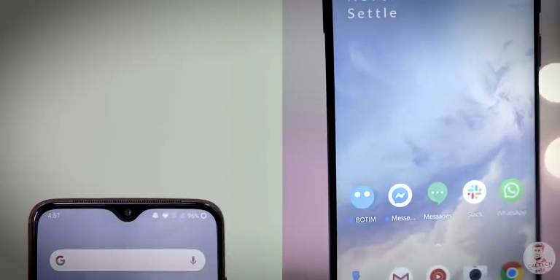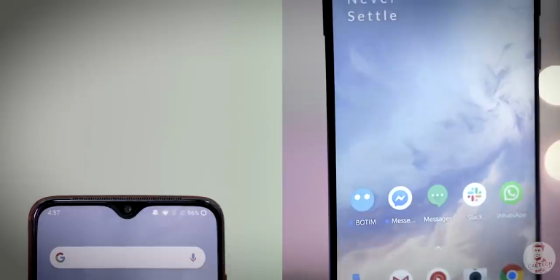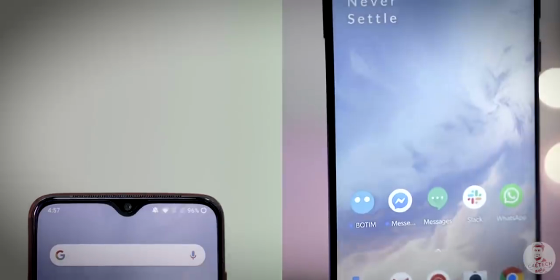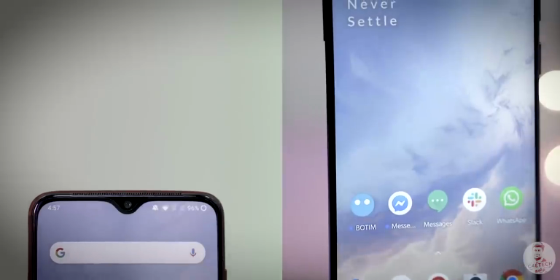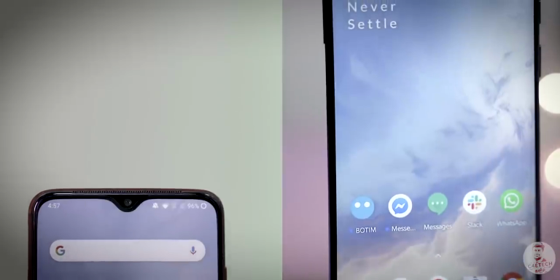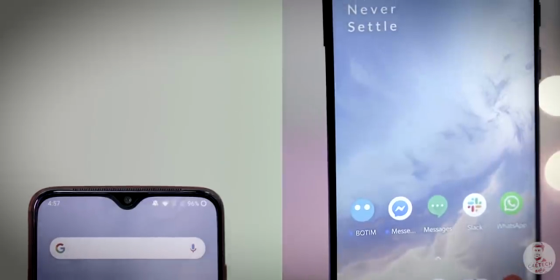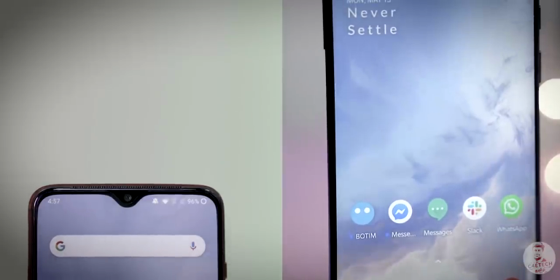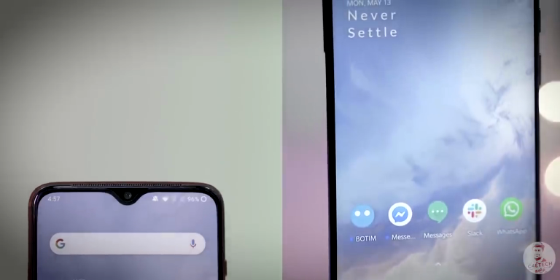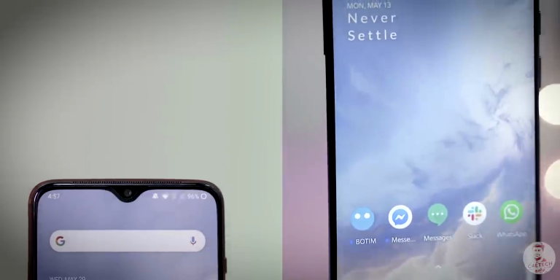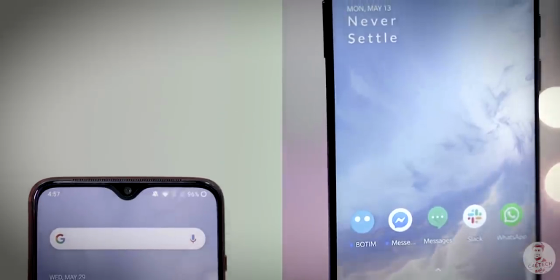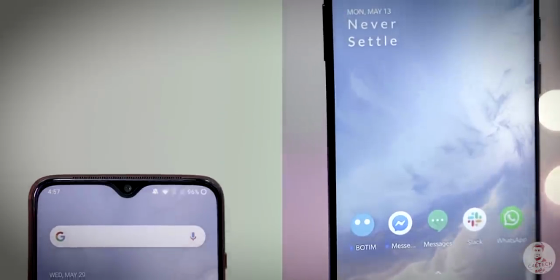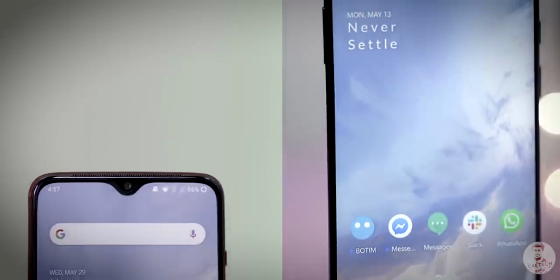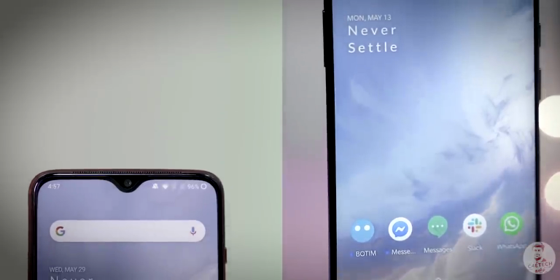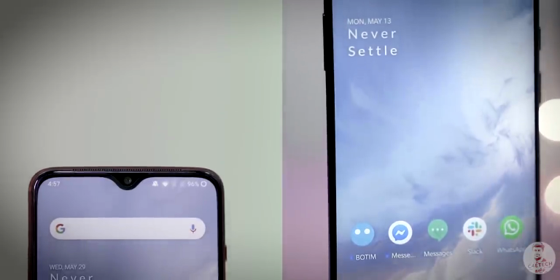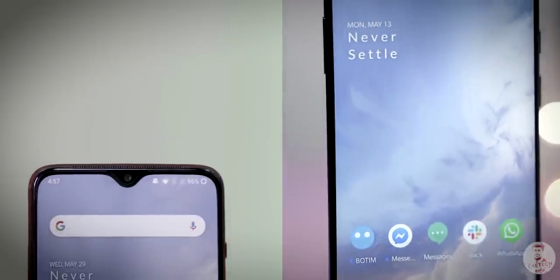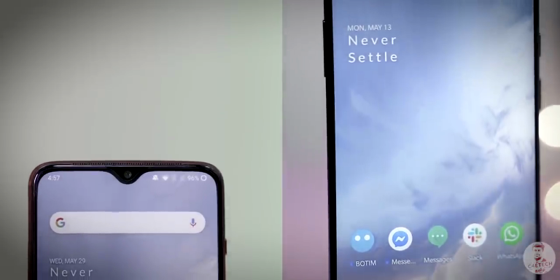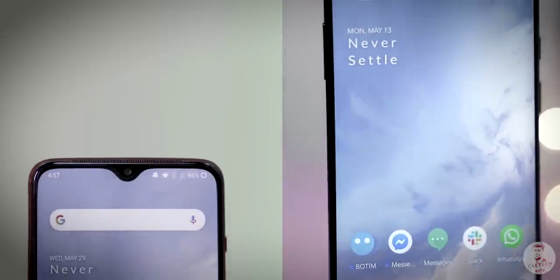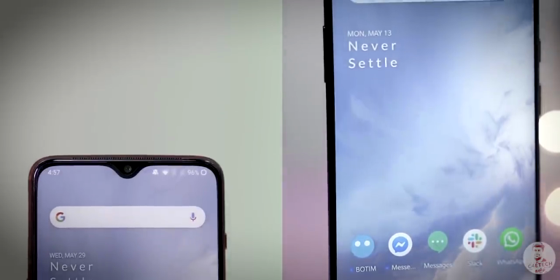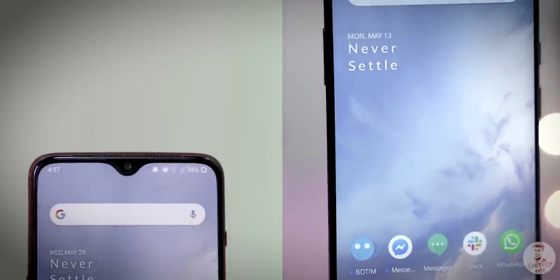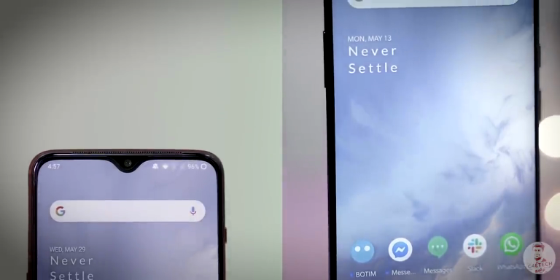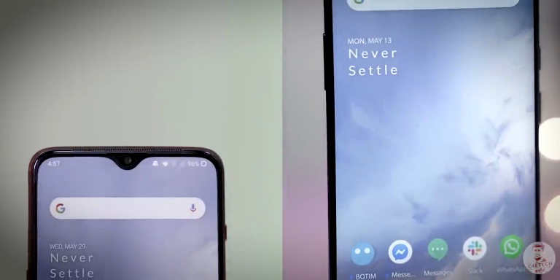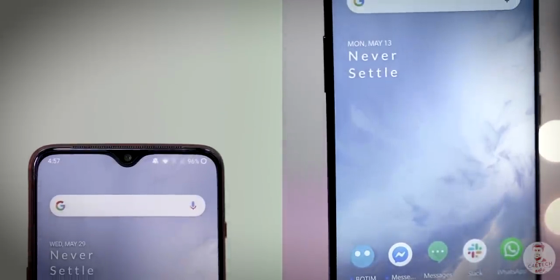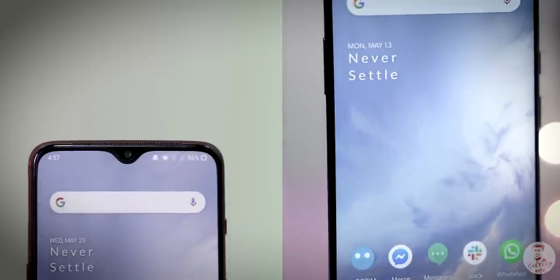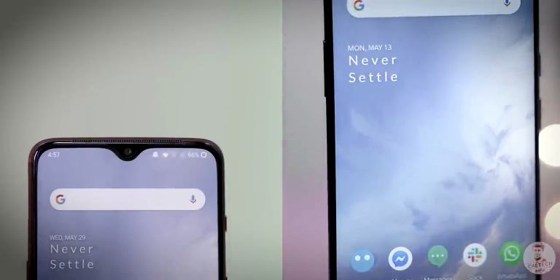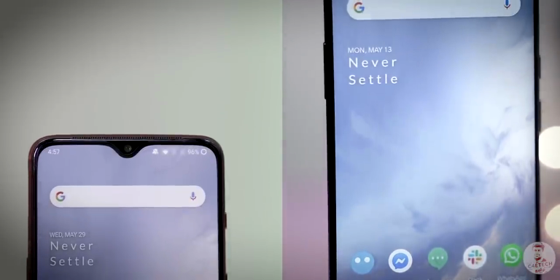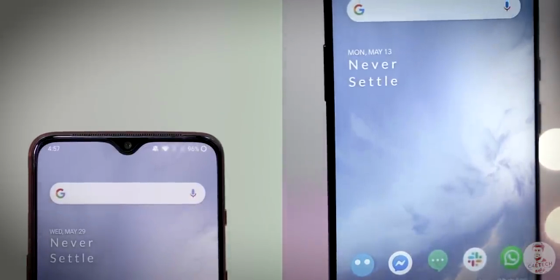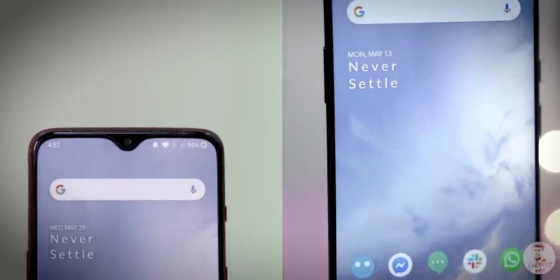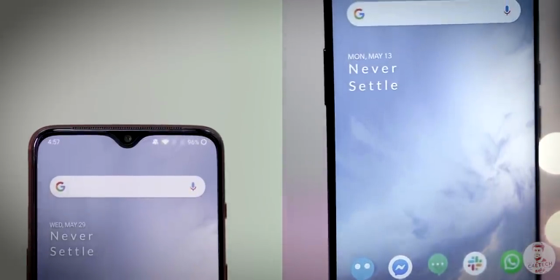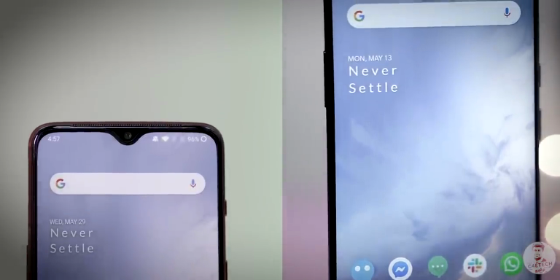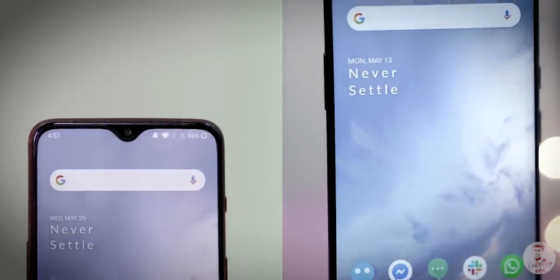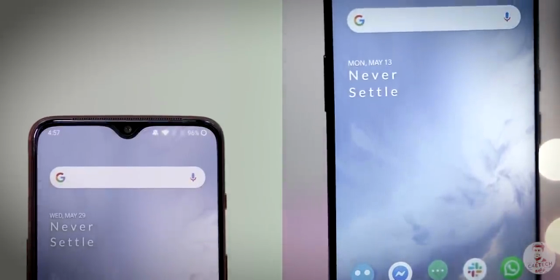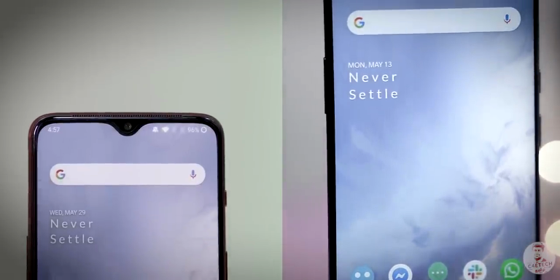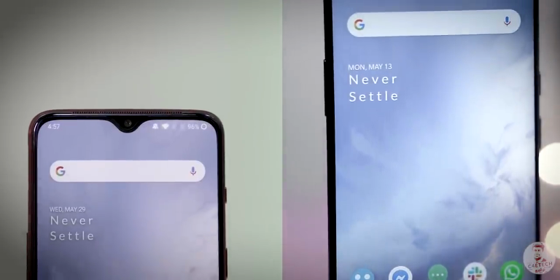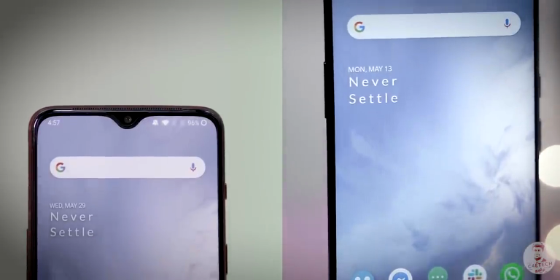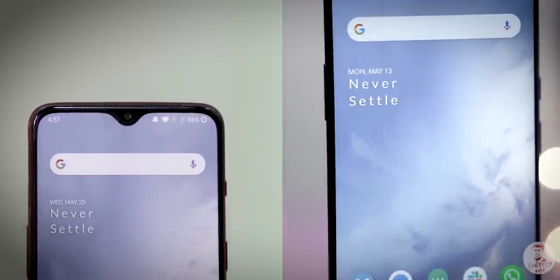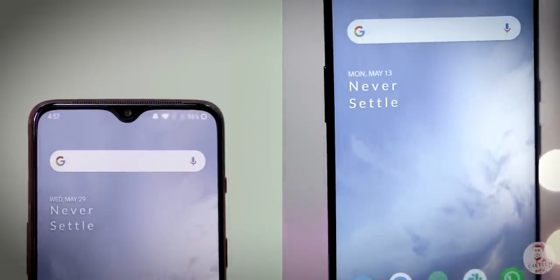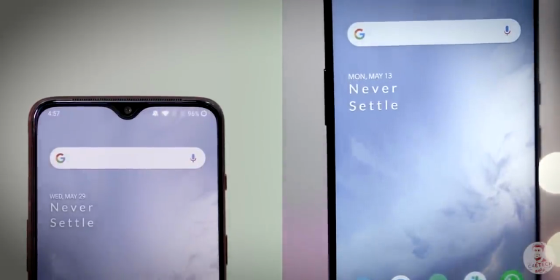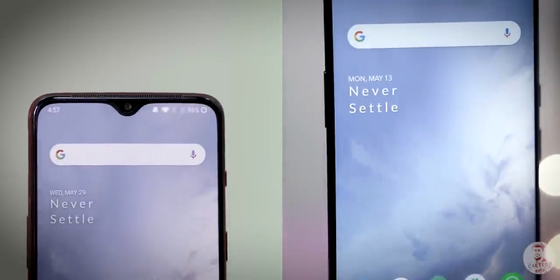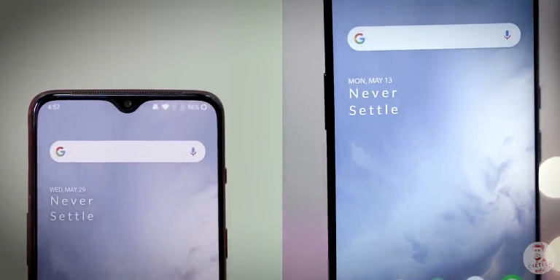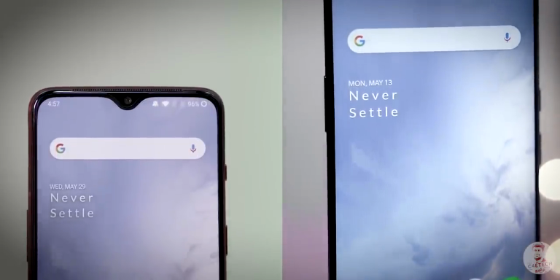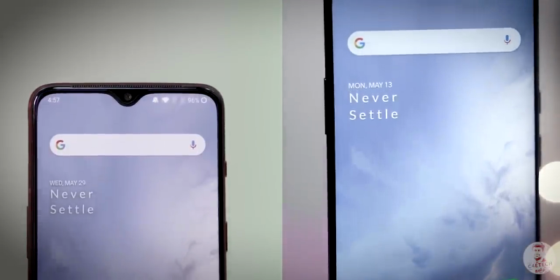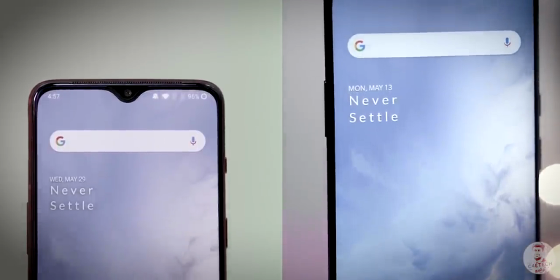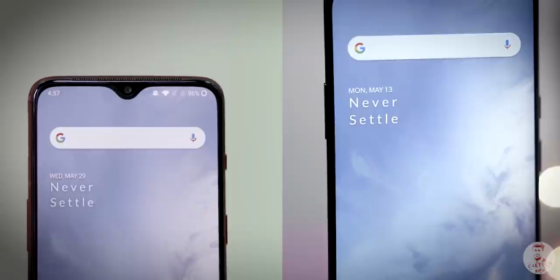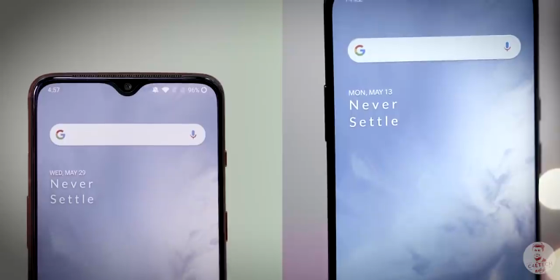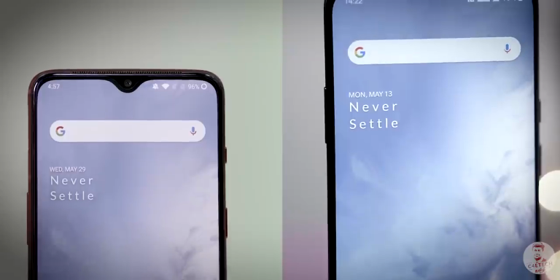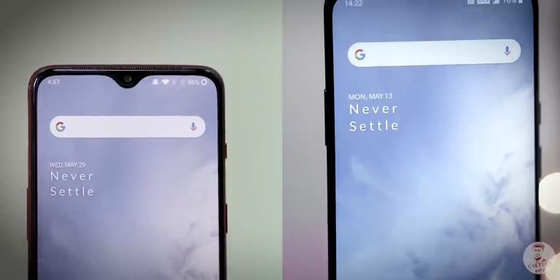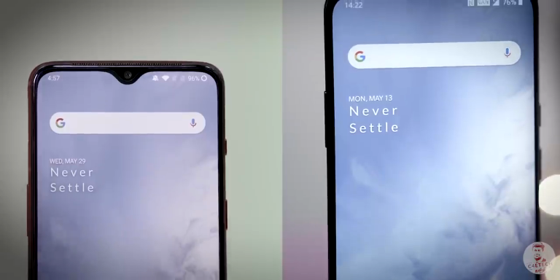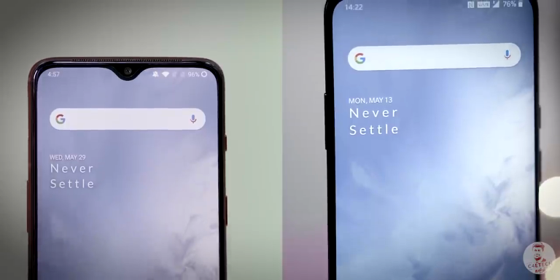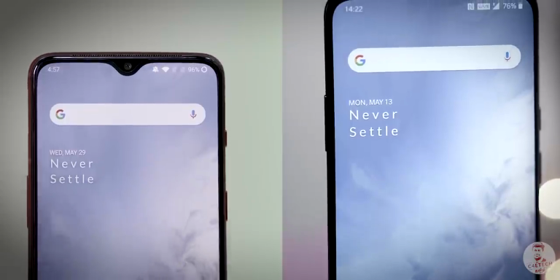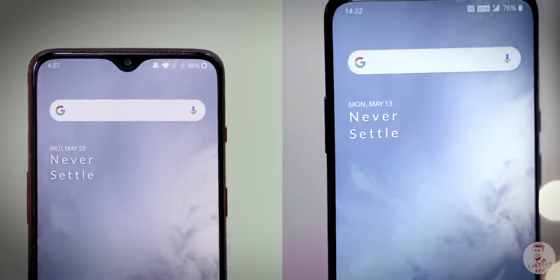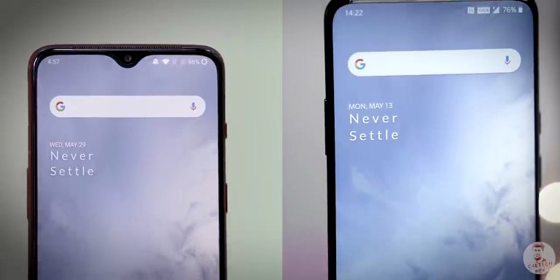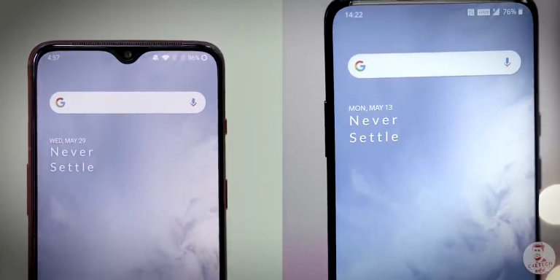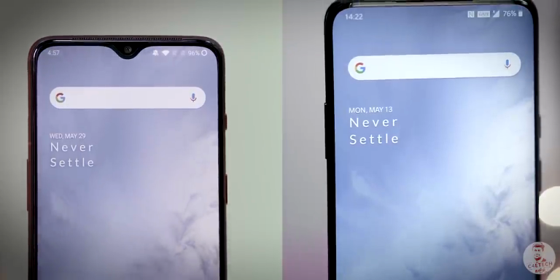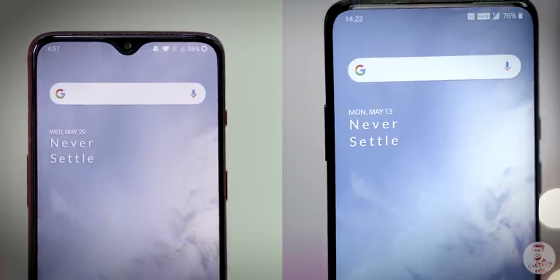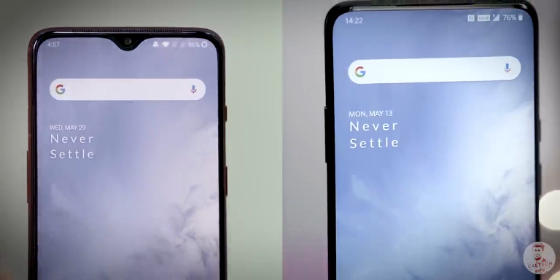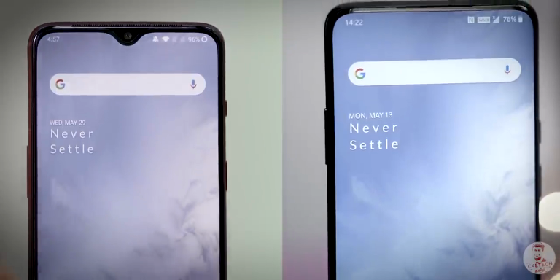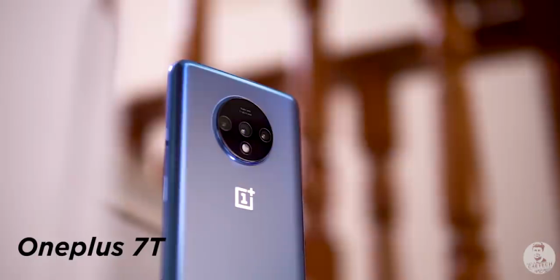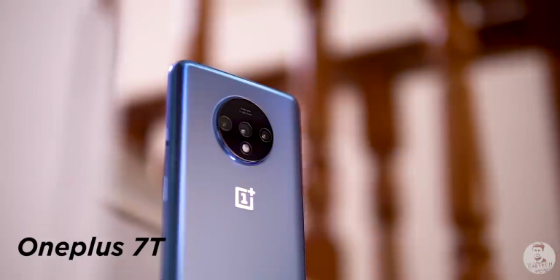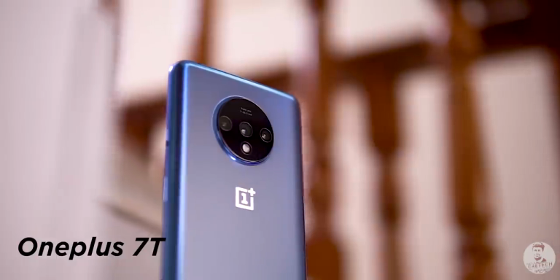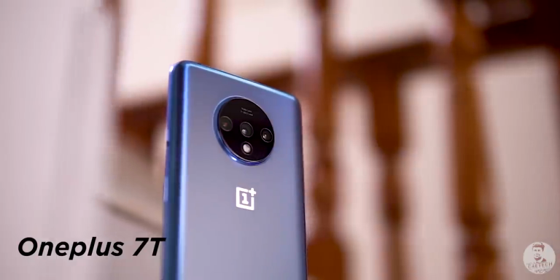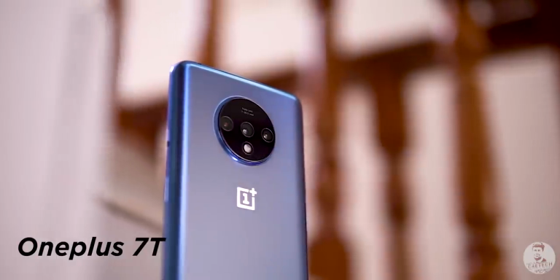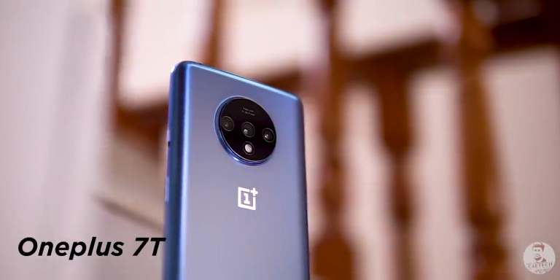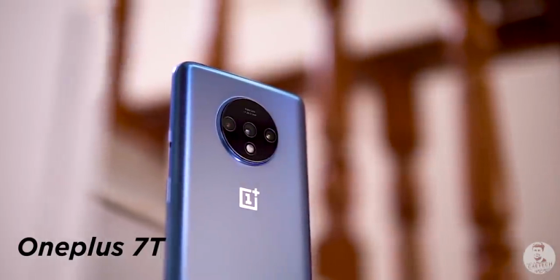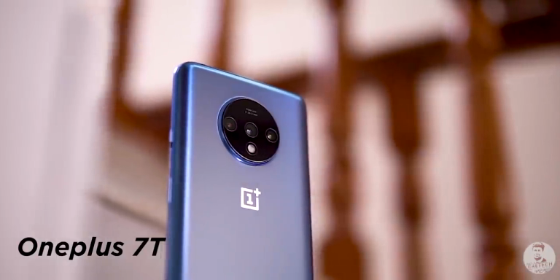In this year, we launched two OnePlus phones: OnePlus 7 and OnePlus 7 Pro. Now, we have launched the OnePlus 7T Pro.